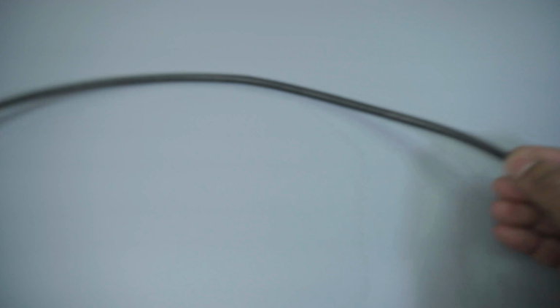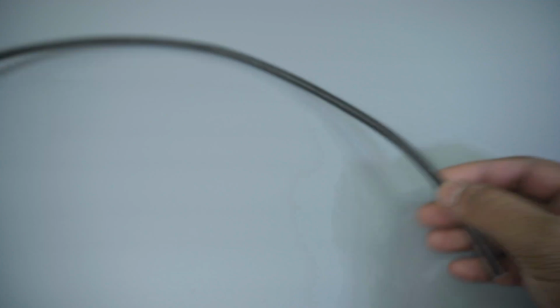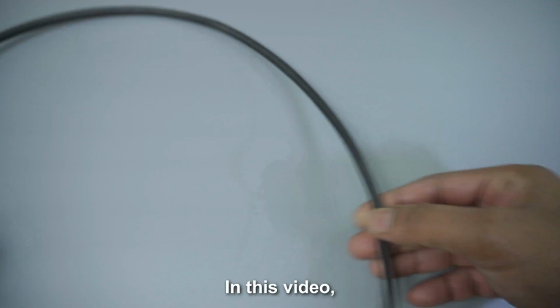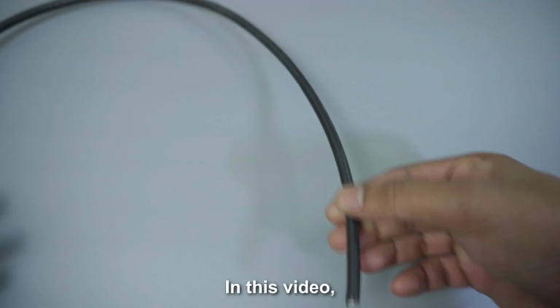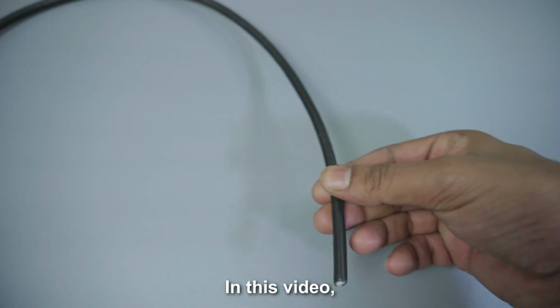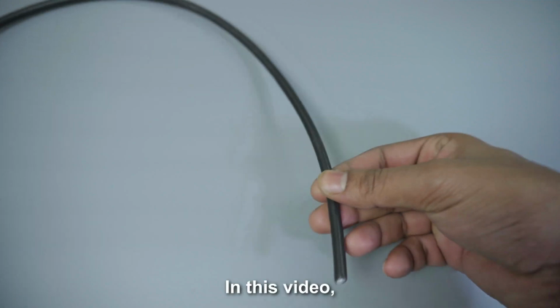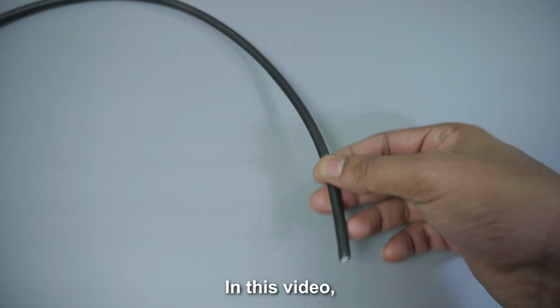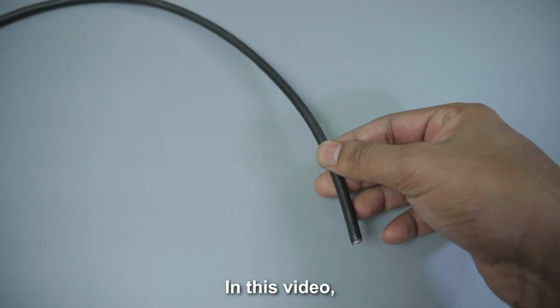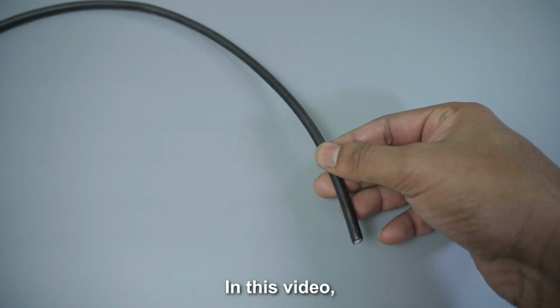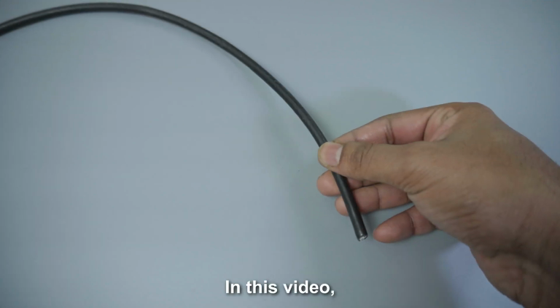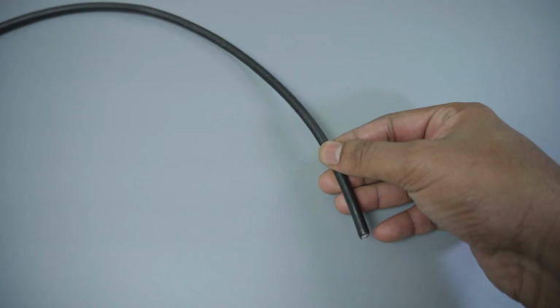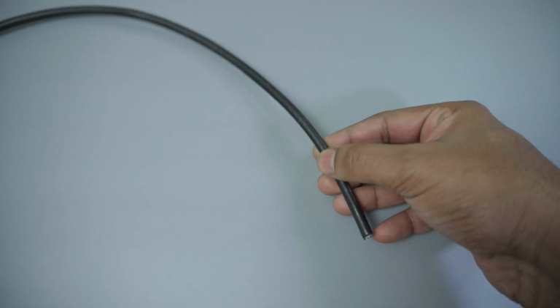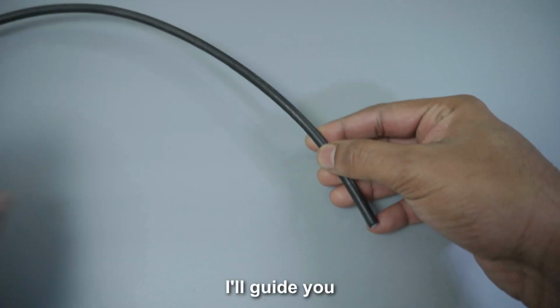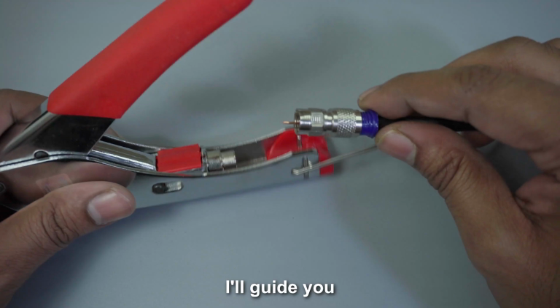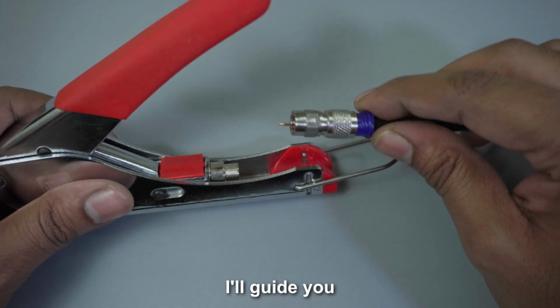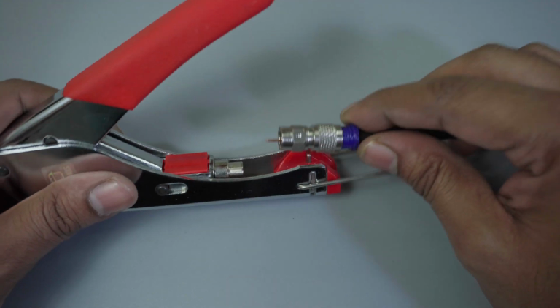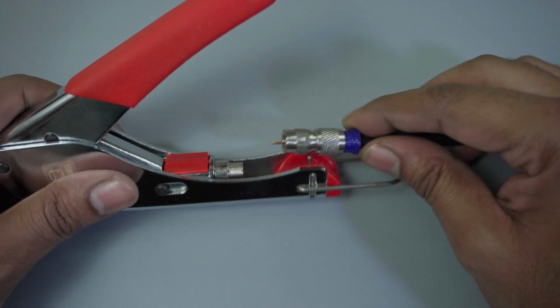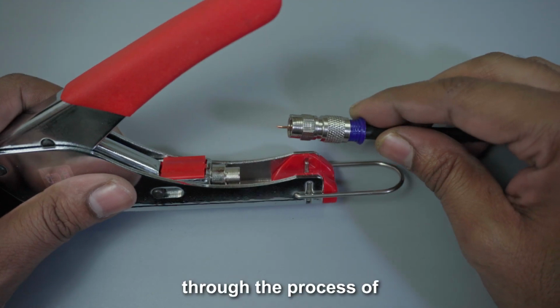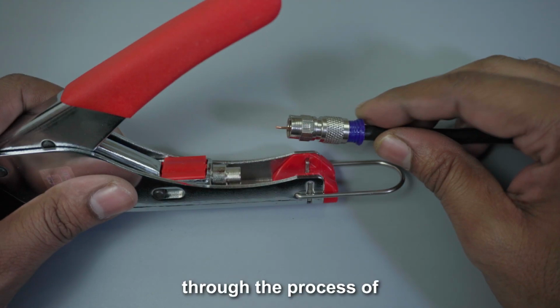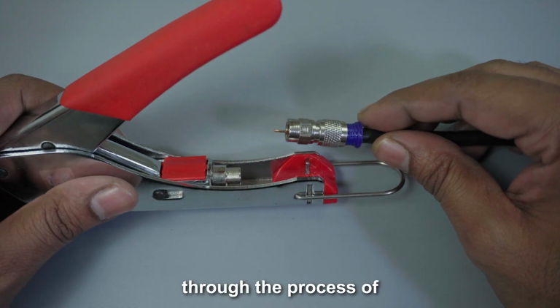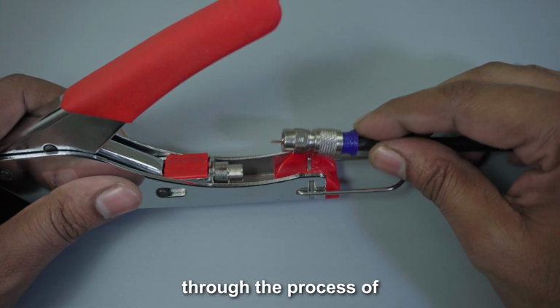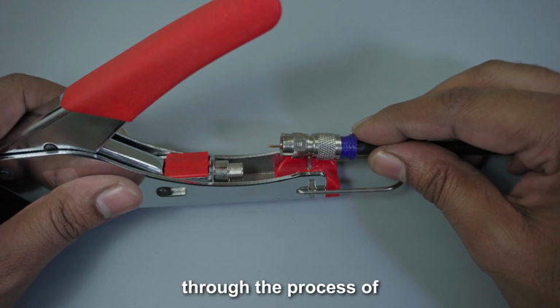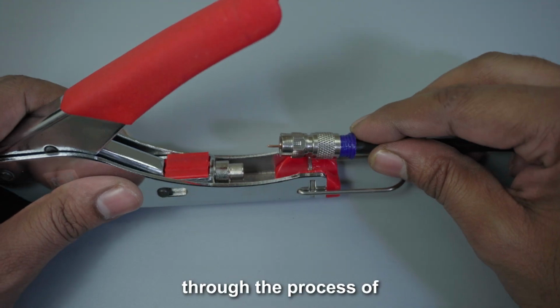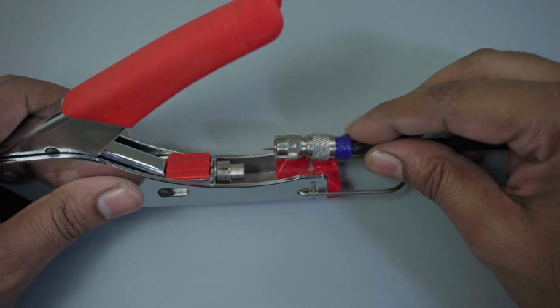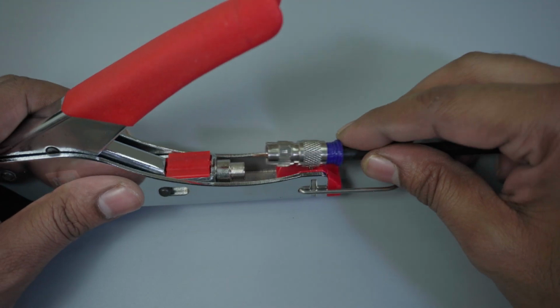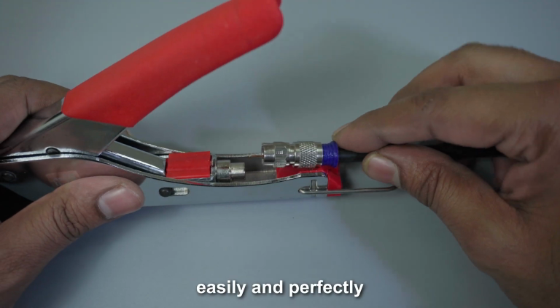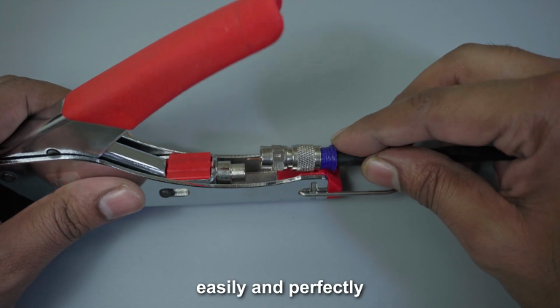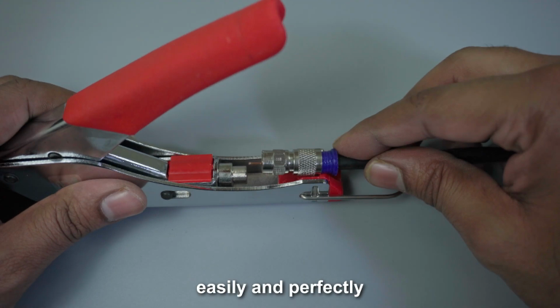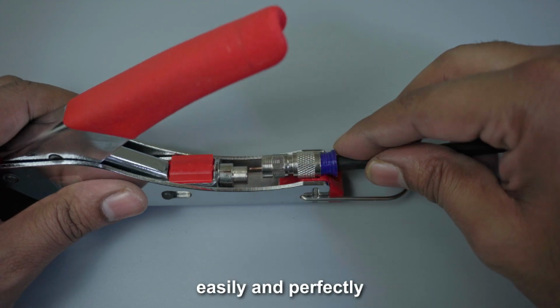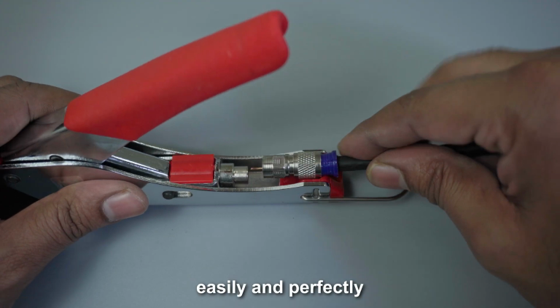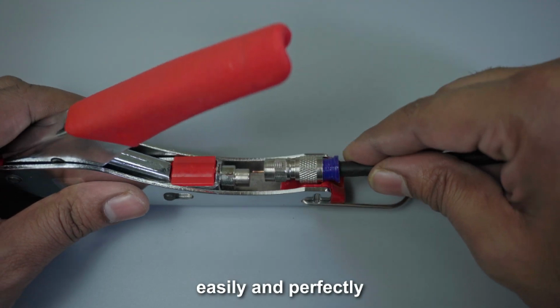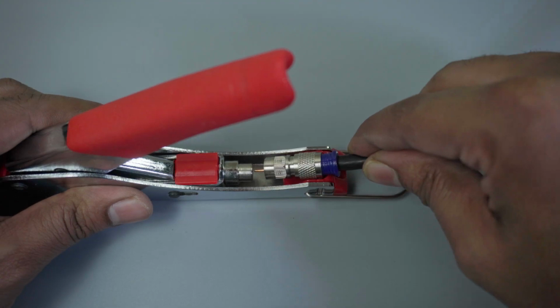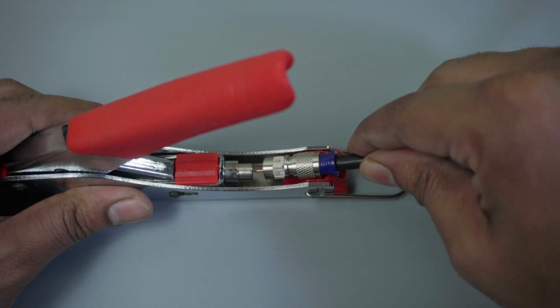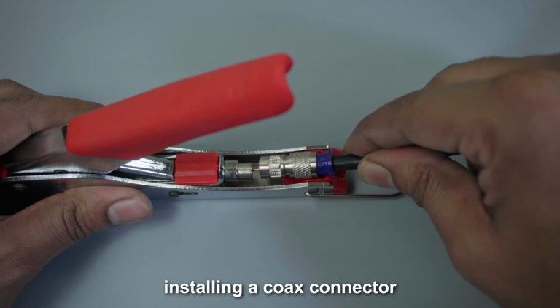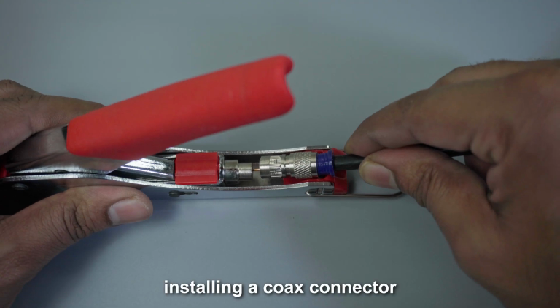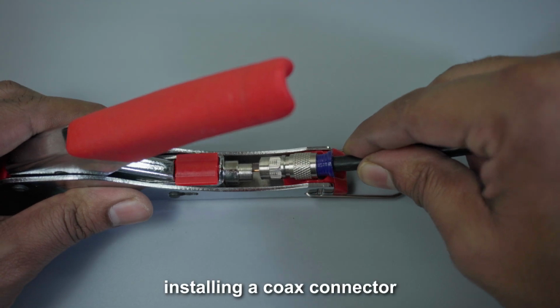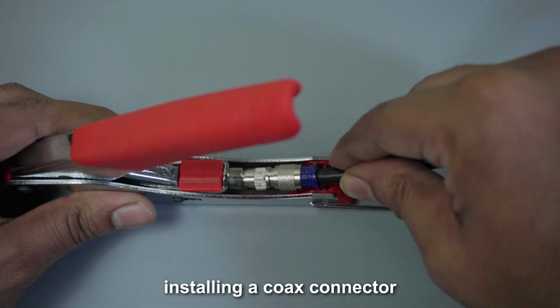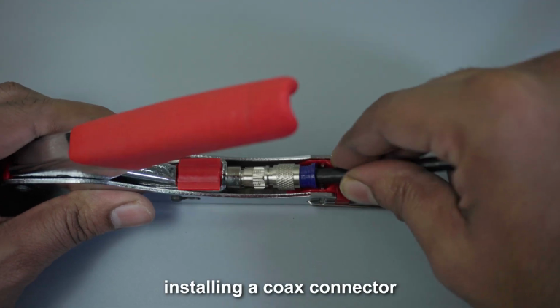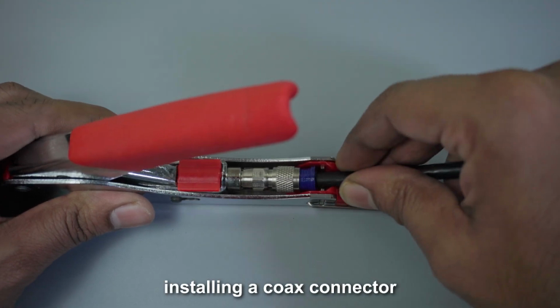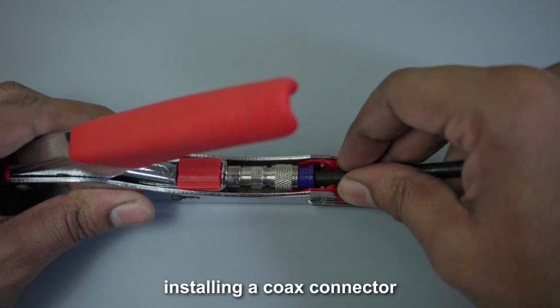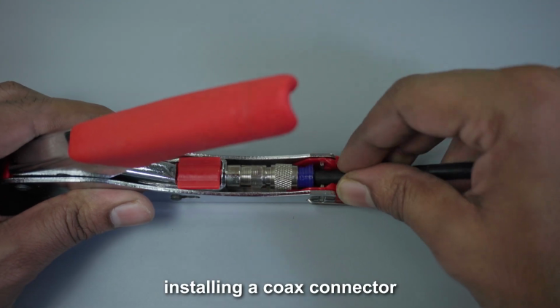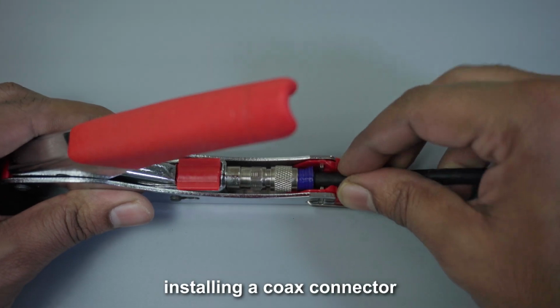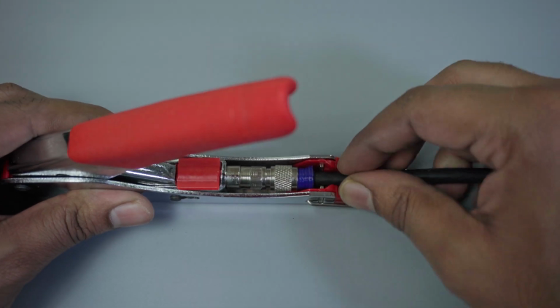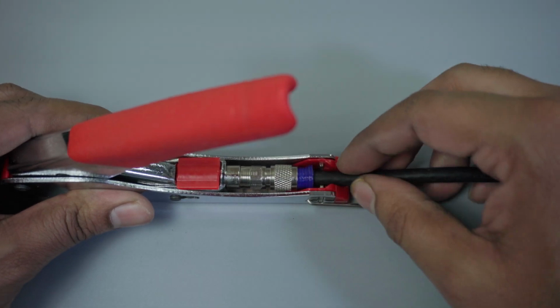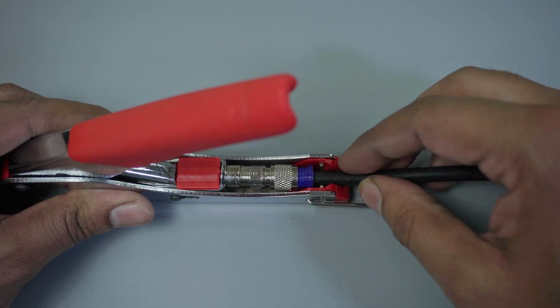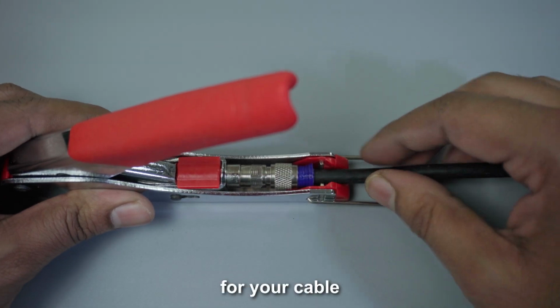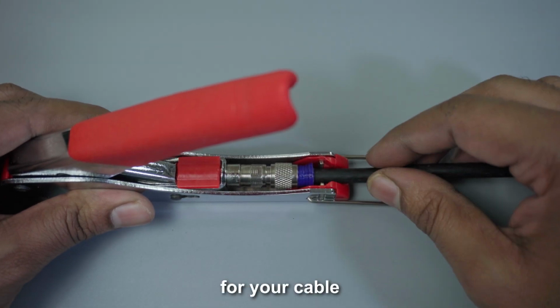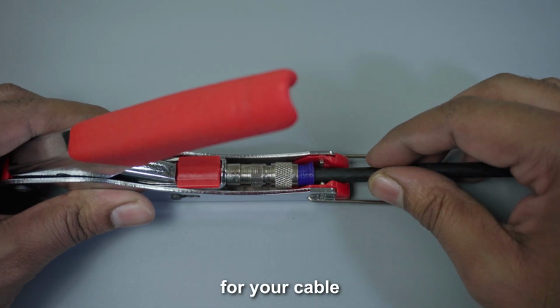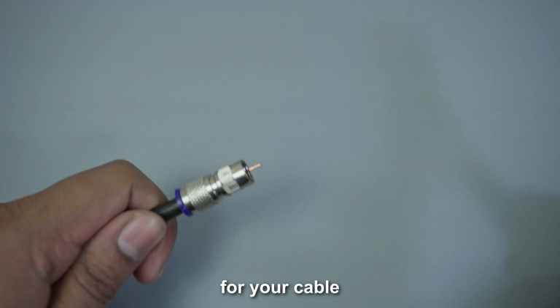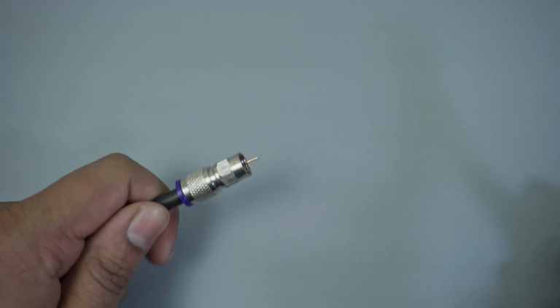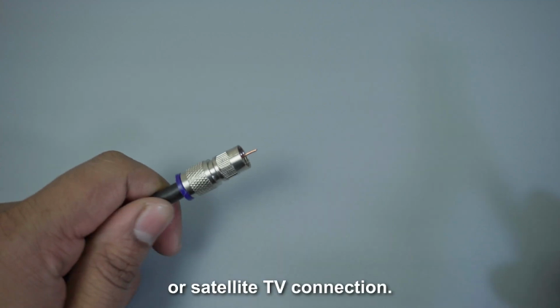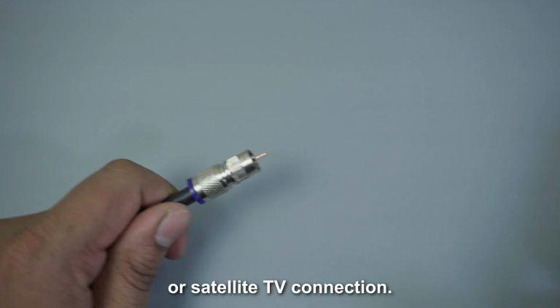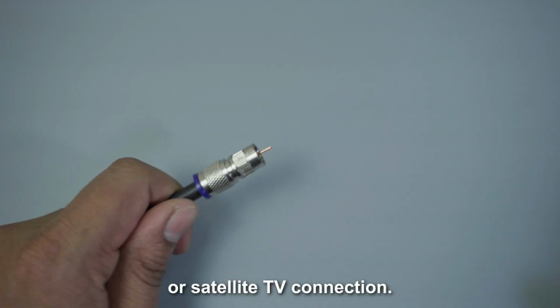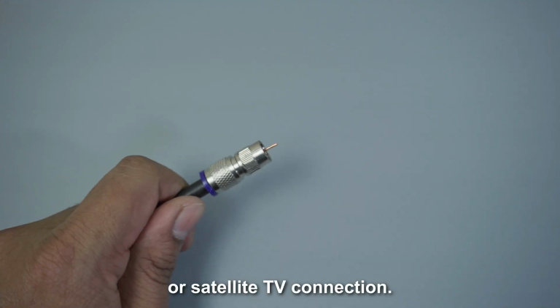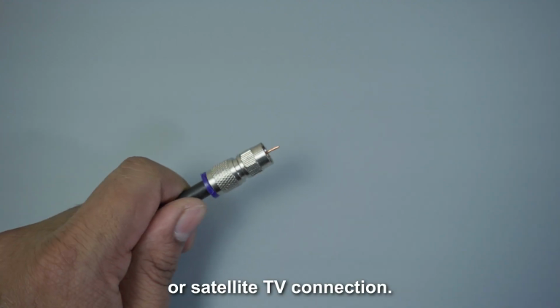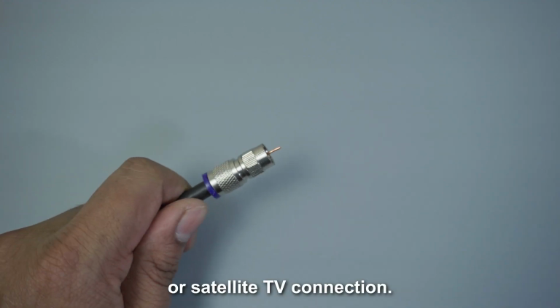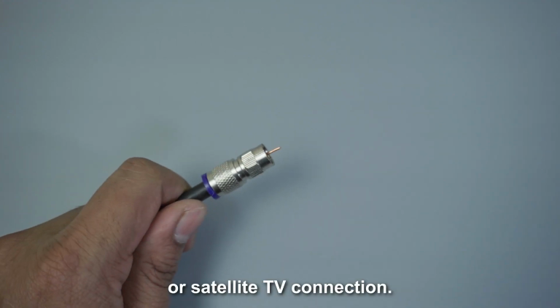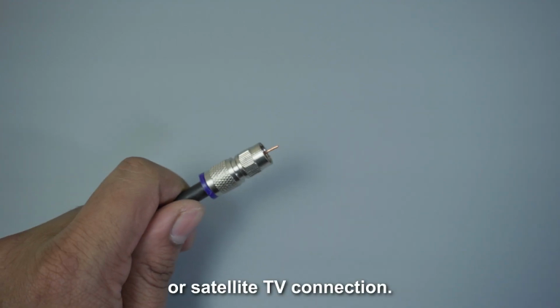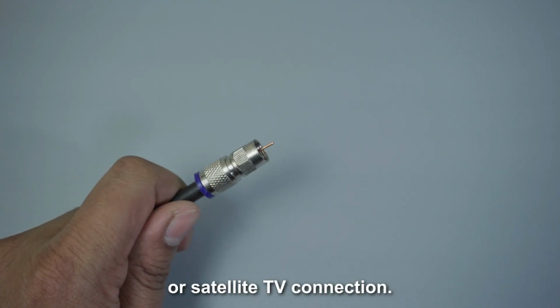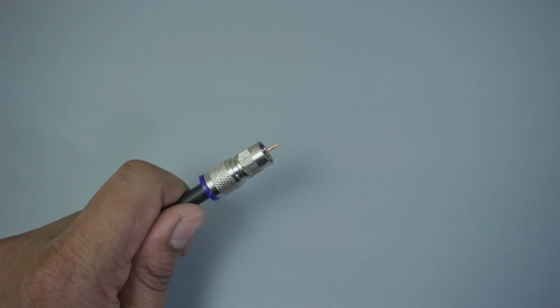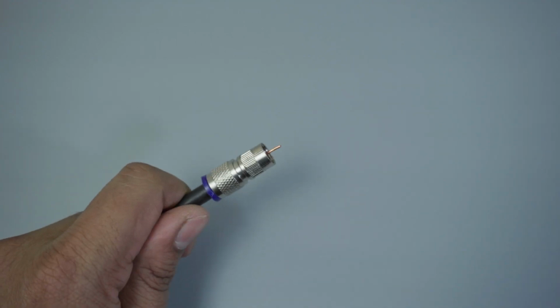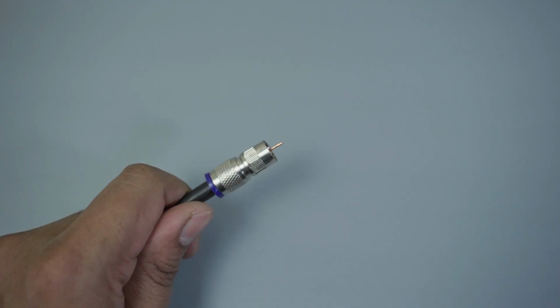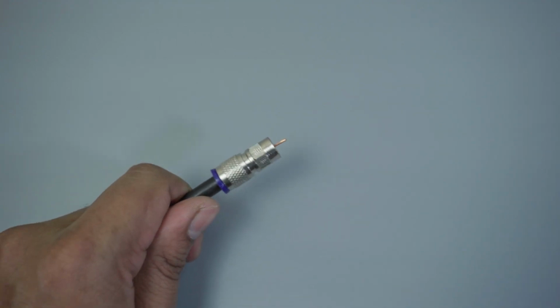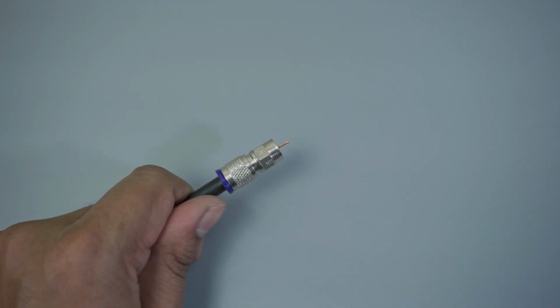In this video, I'll guide you through the process of easily and perfectly installing a Koch's connector for your cable or satellite TV connection.